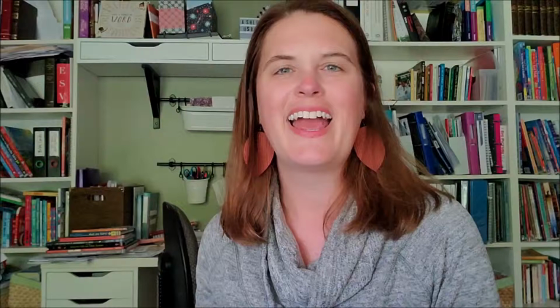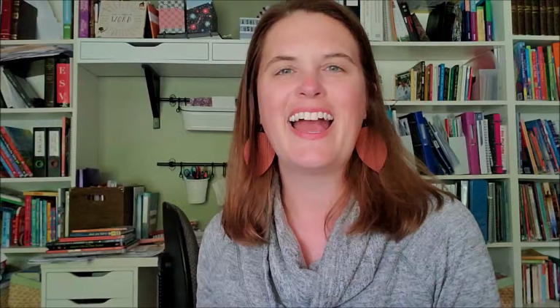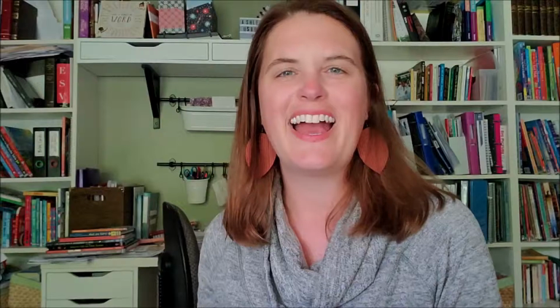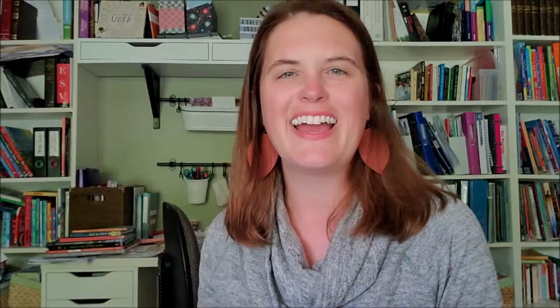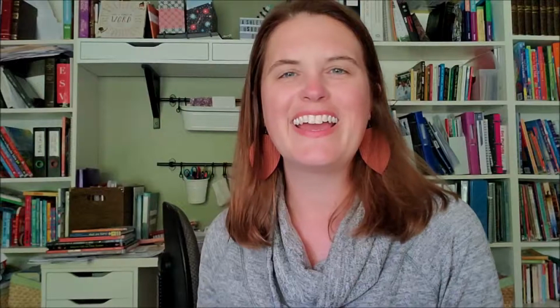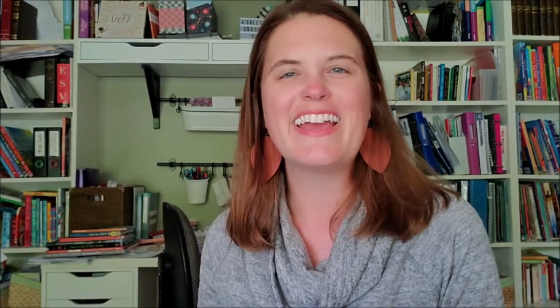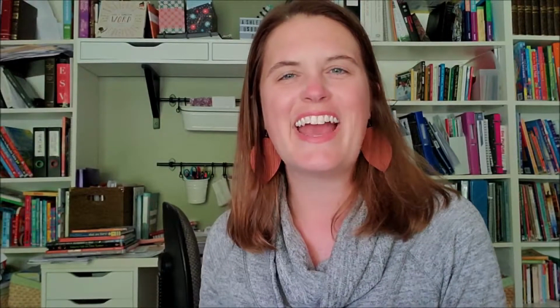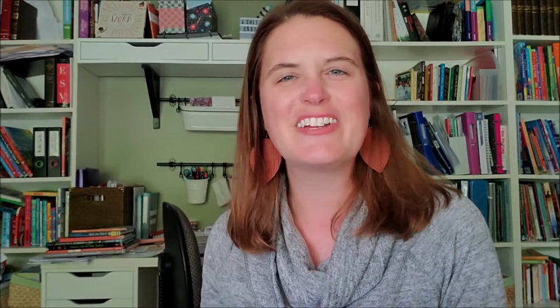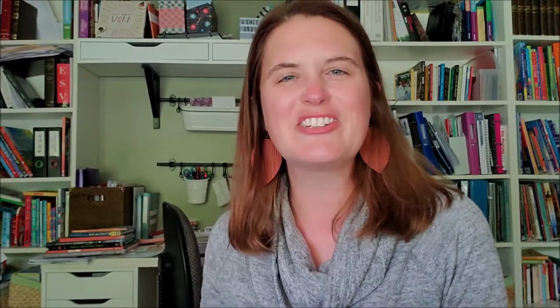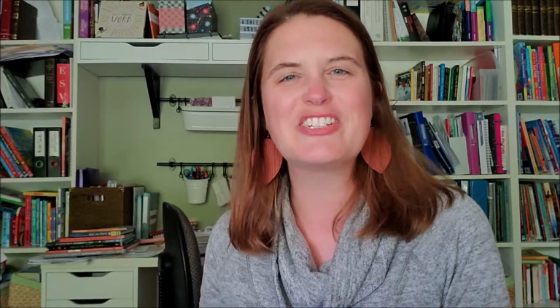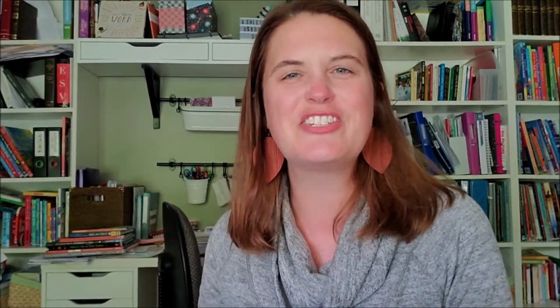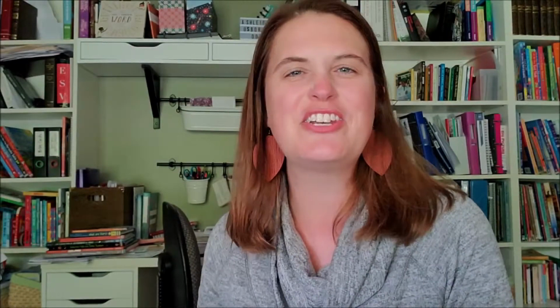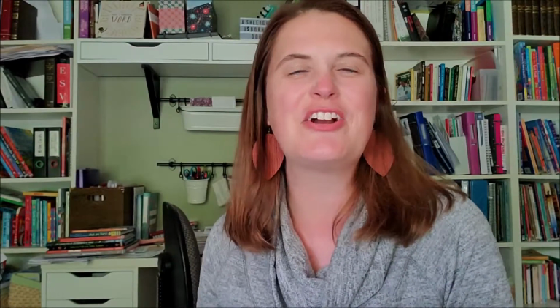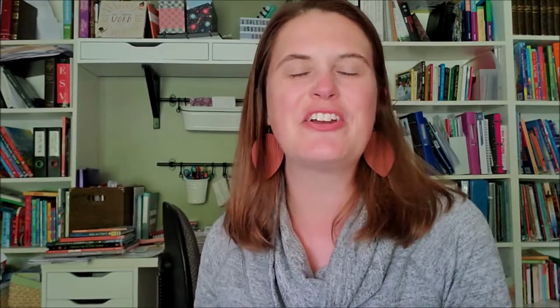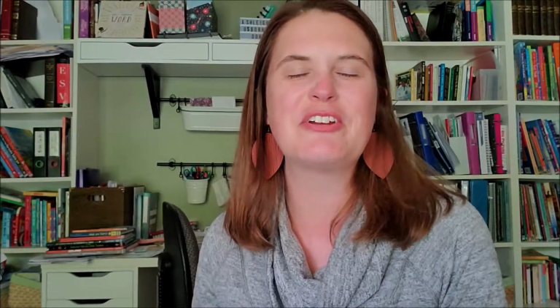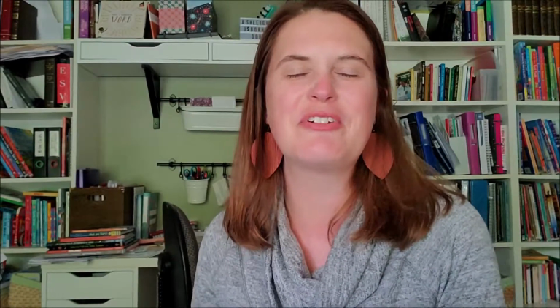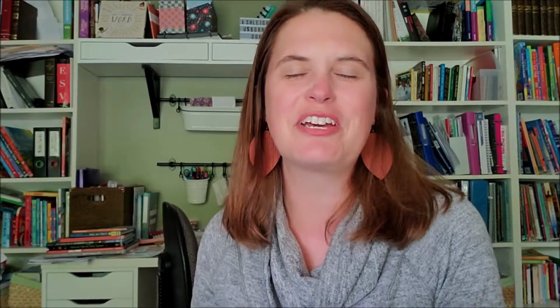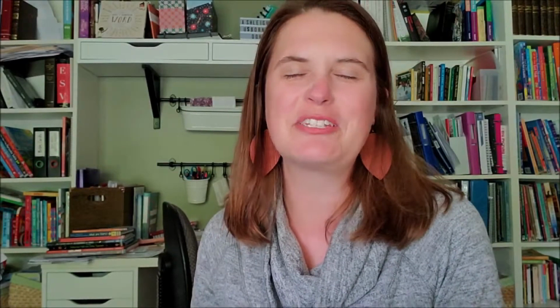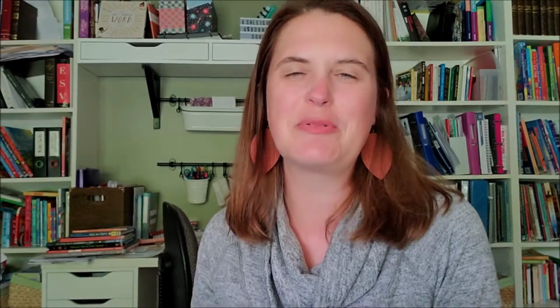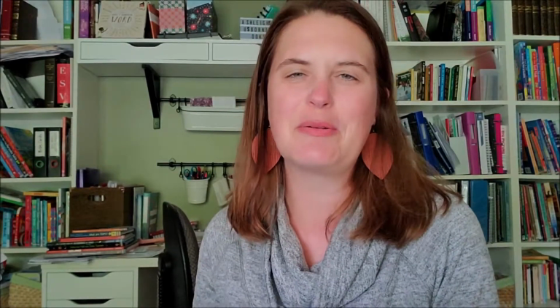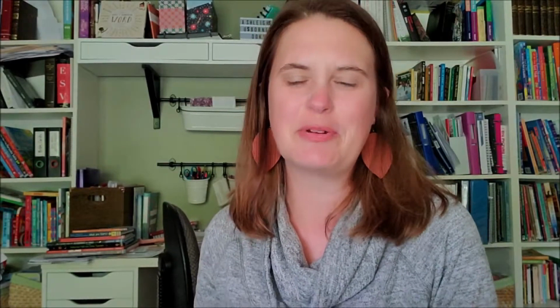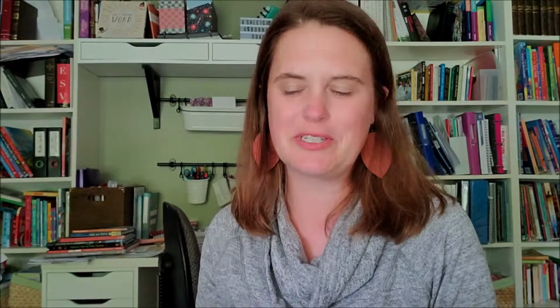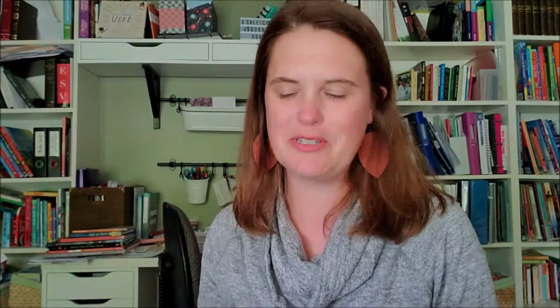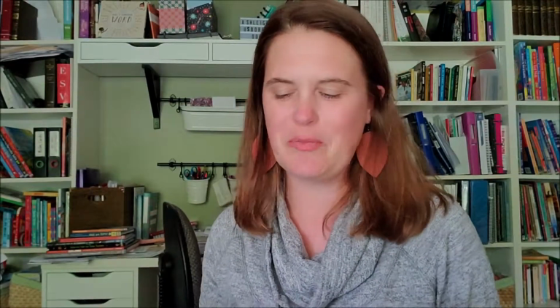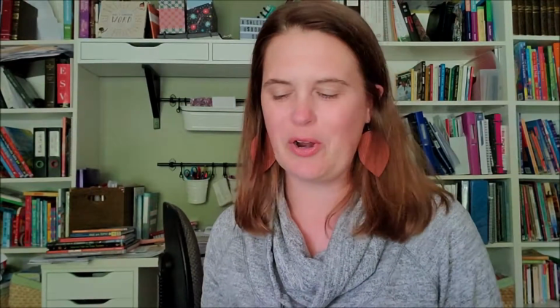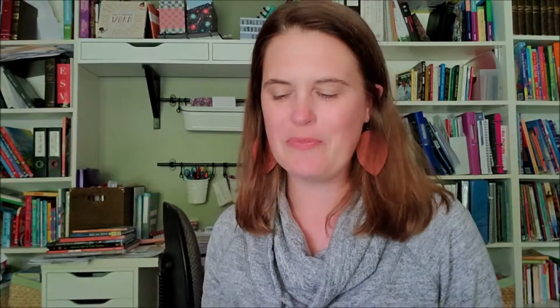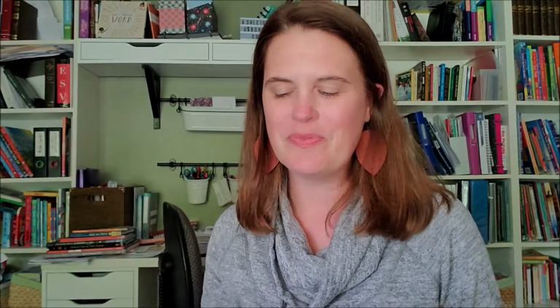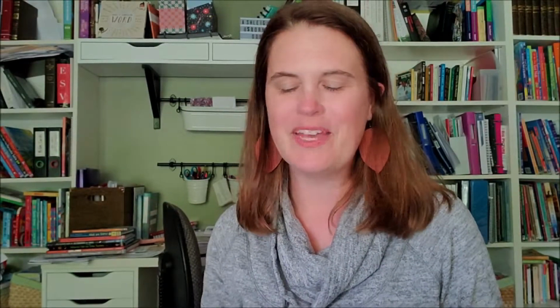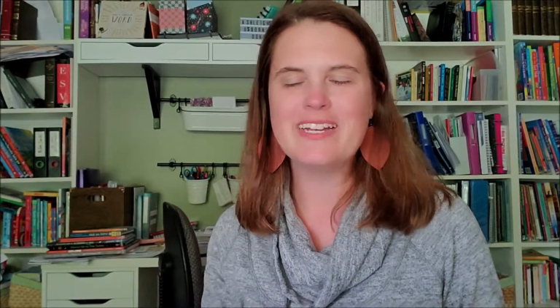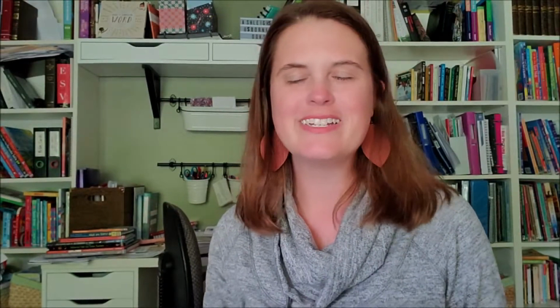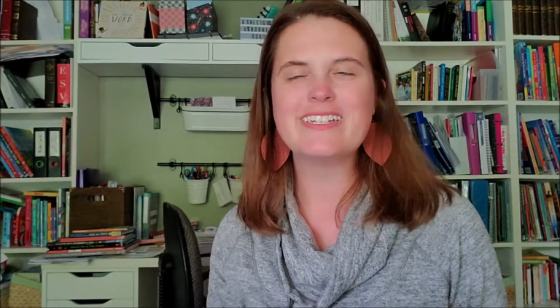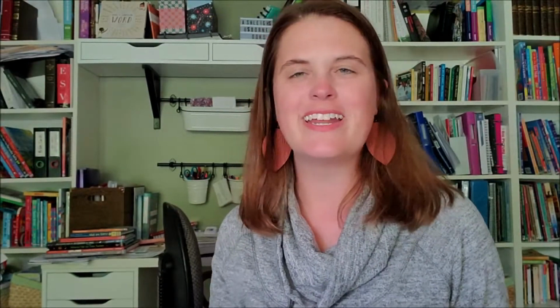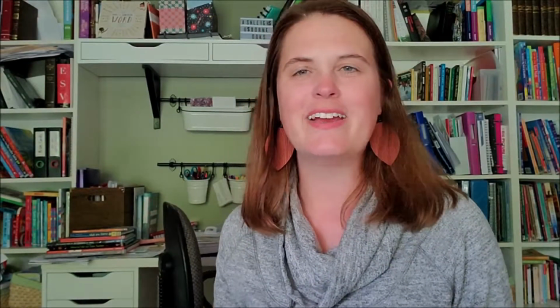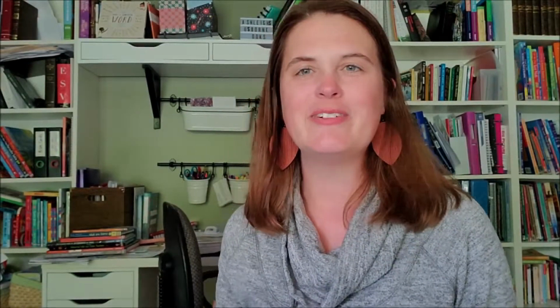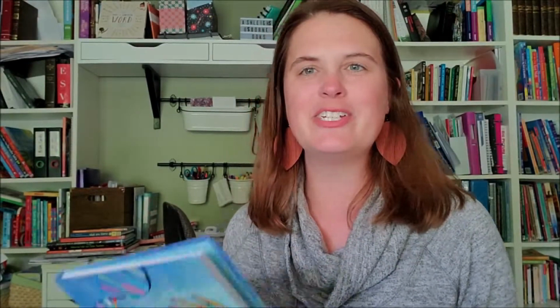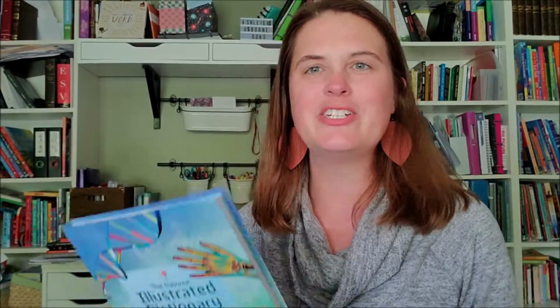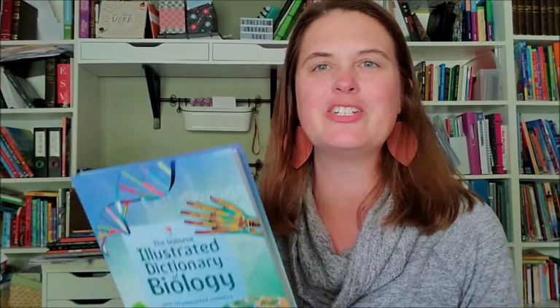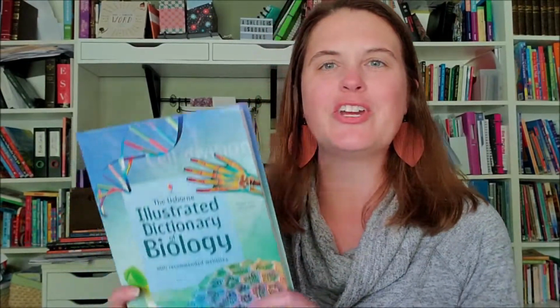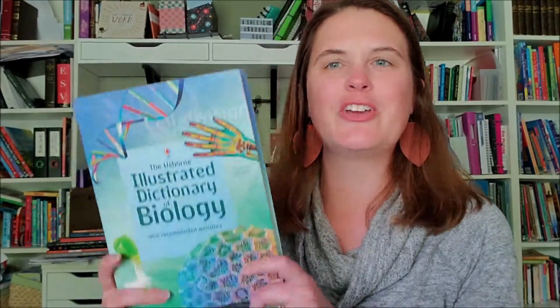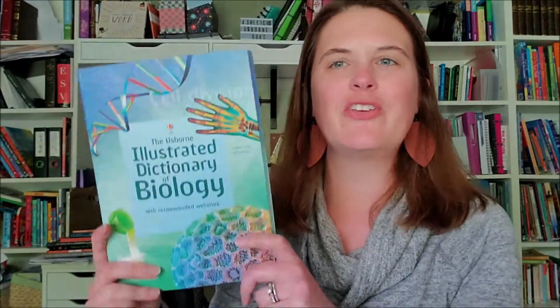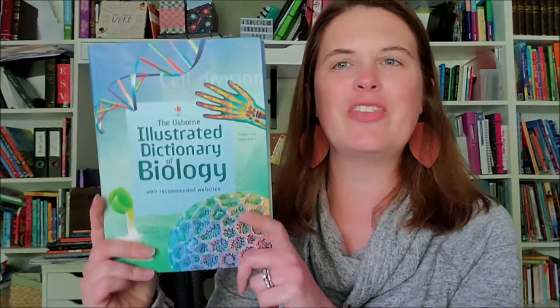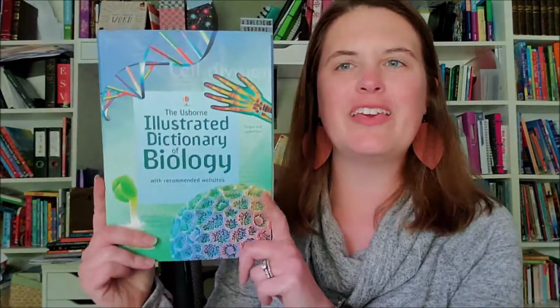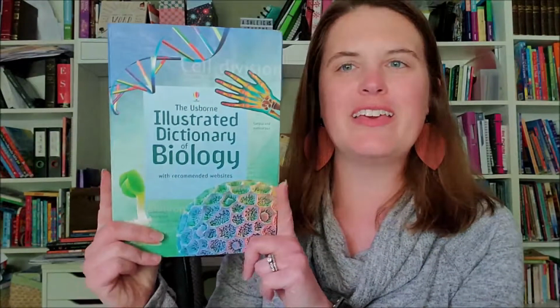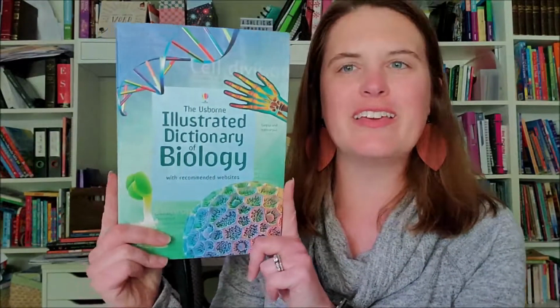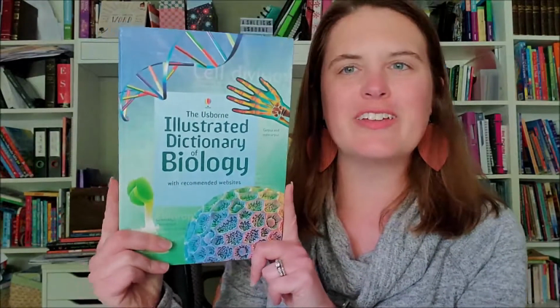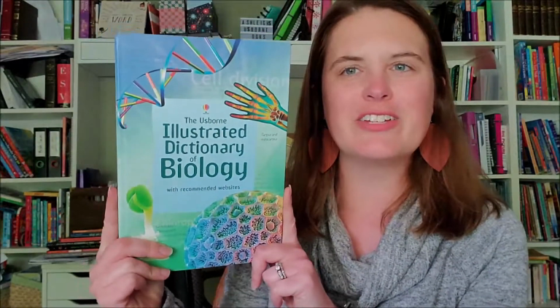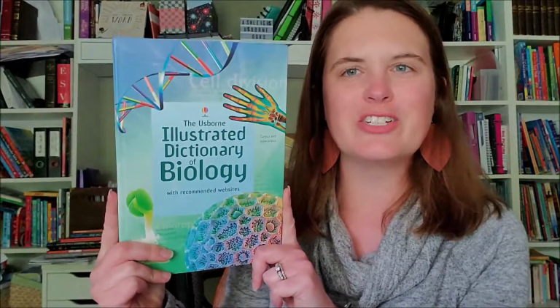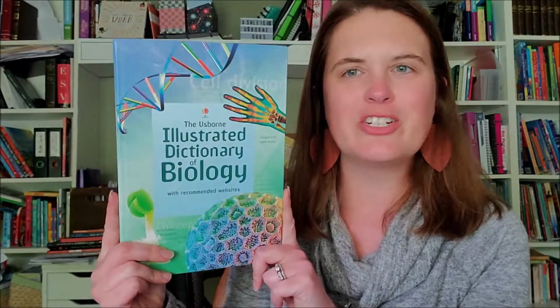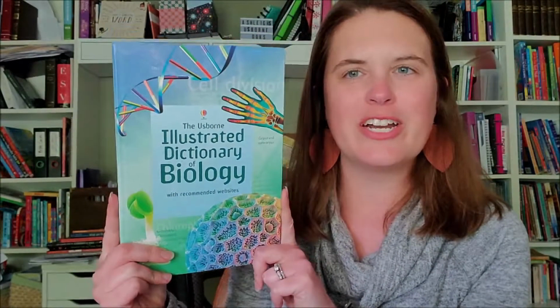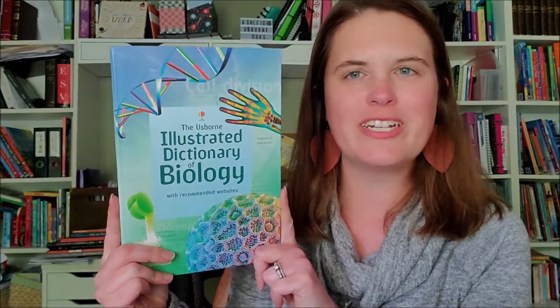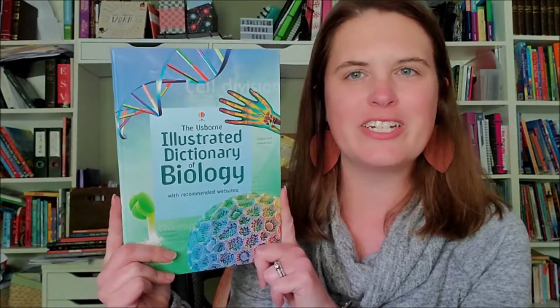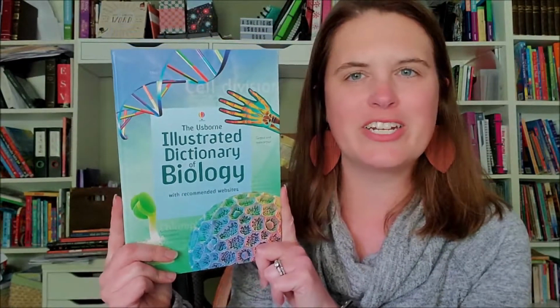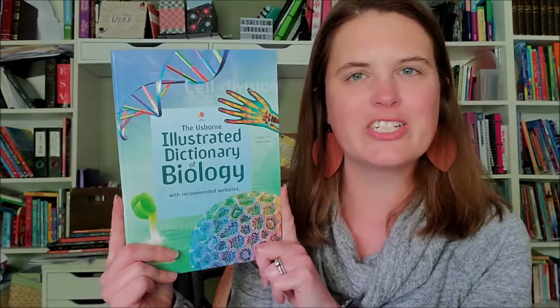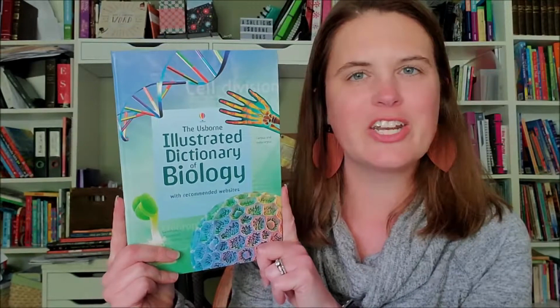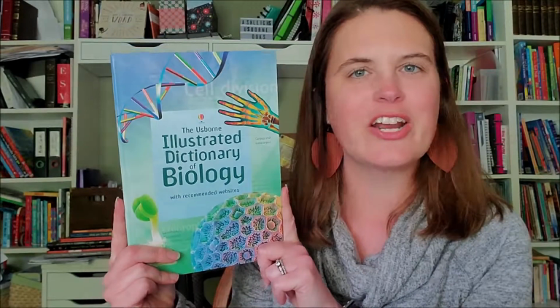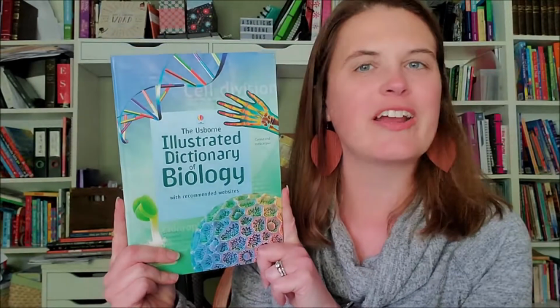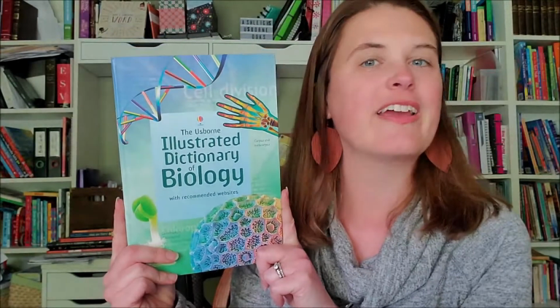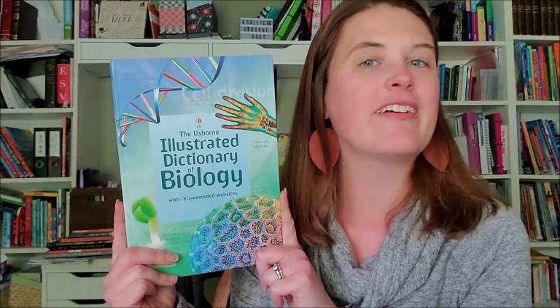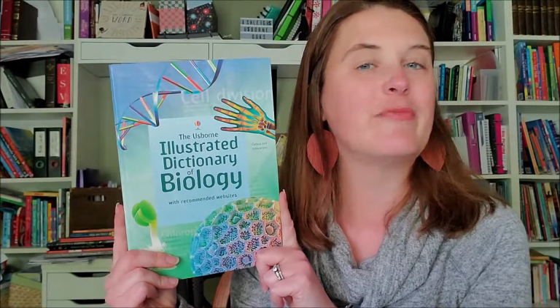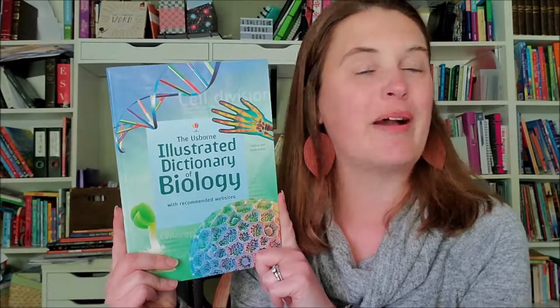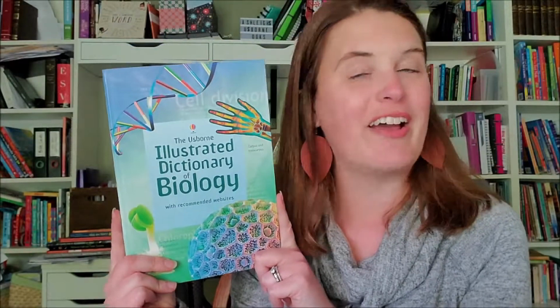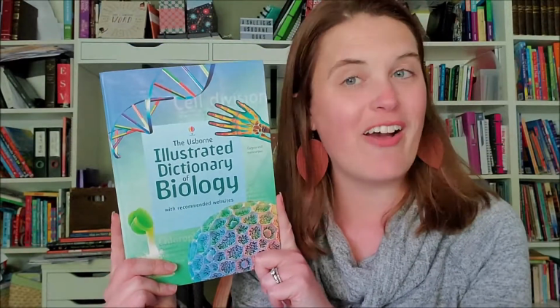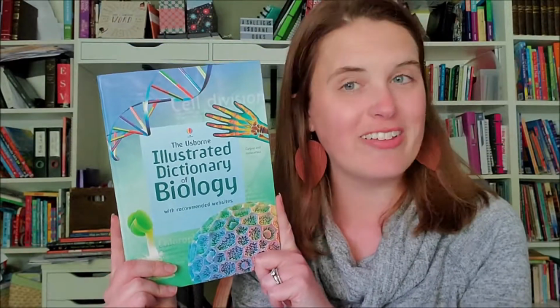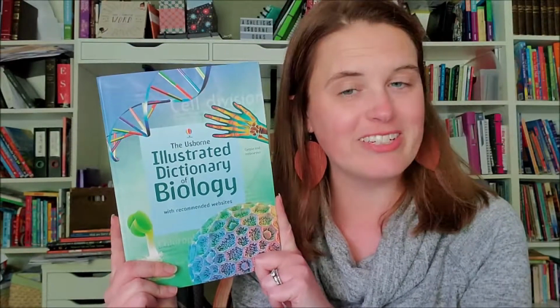Hi, Ashley Stegall here with Esborn Books and More. Today I want to show you the Illustrated Dictionary of Biology.